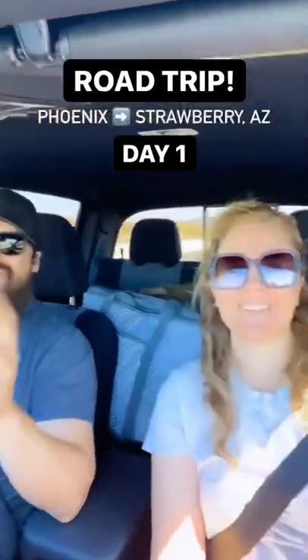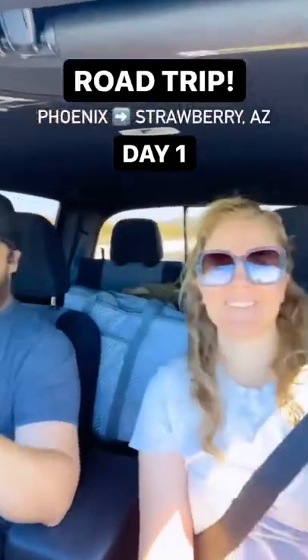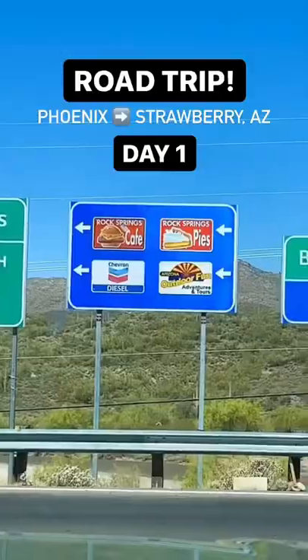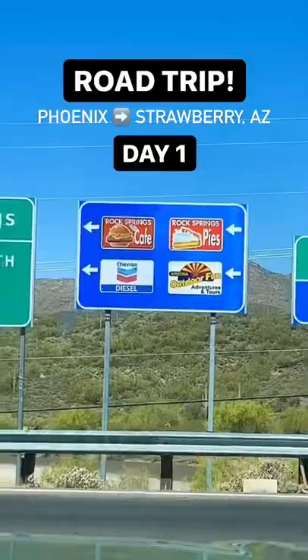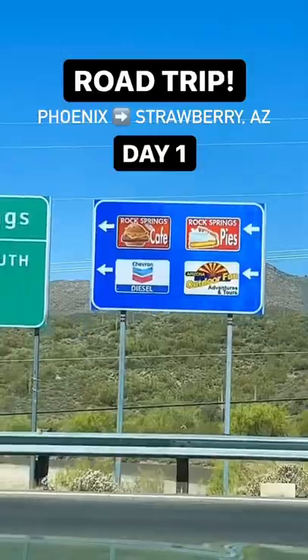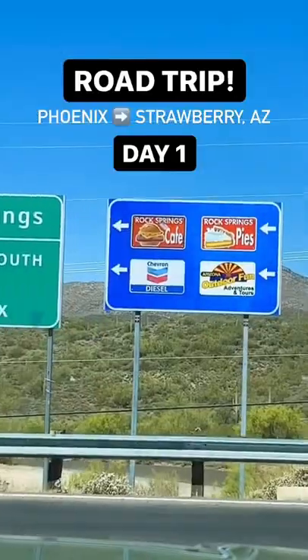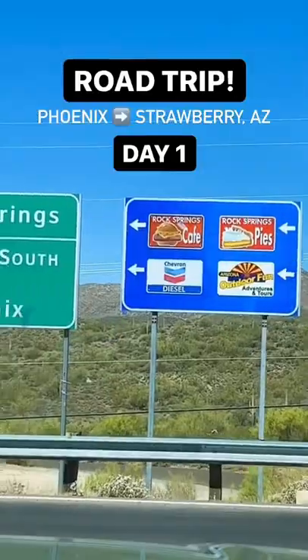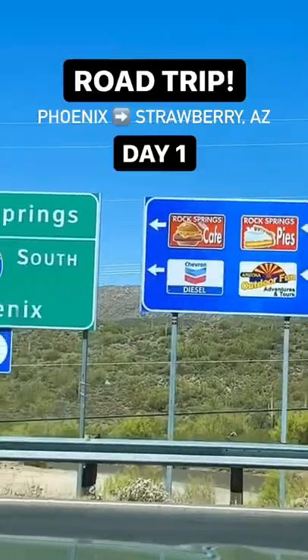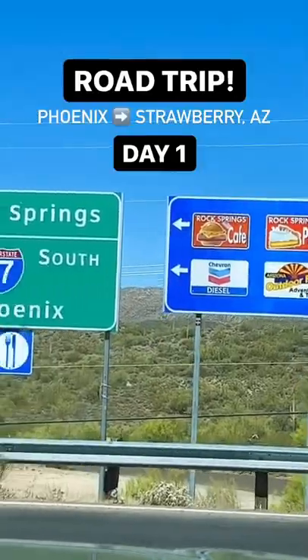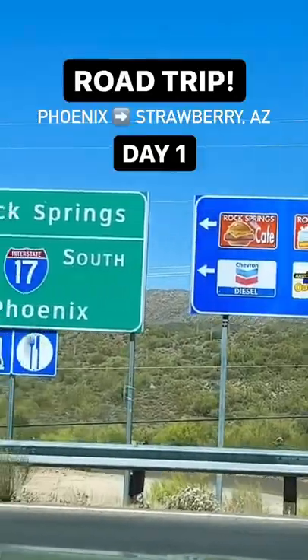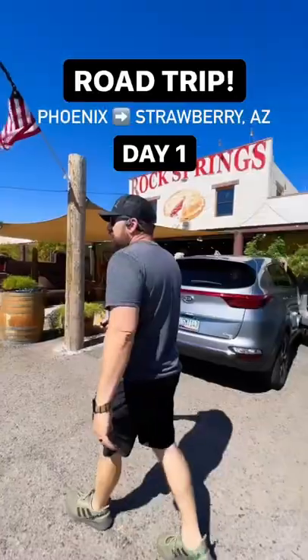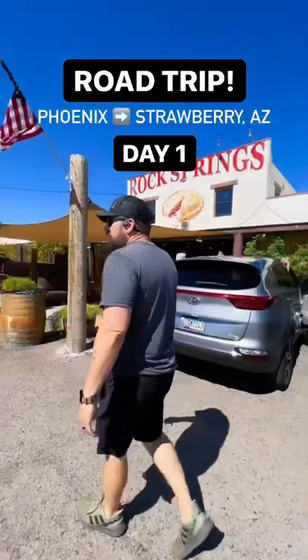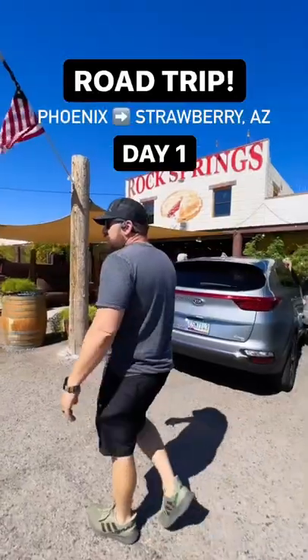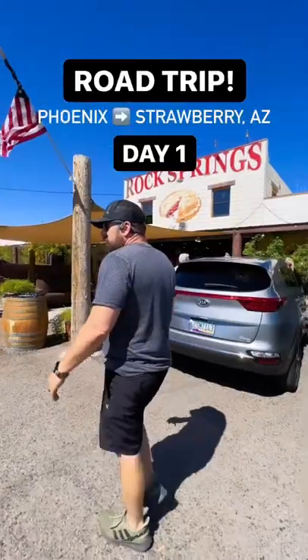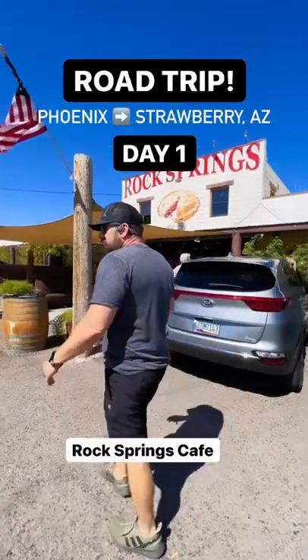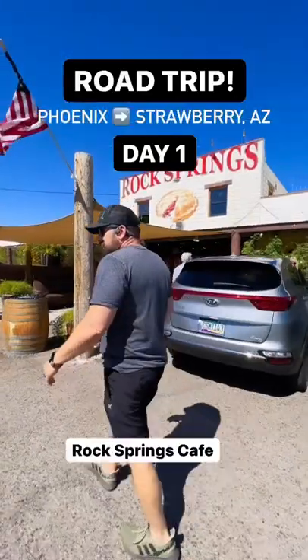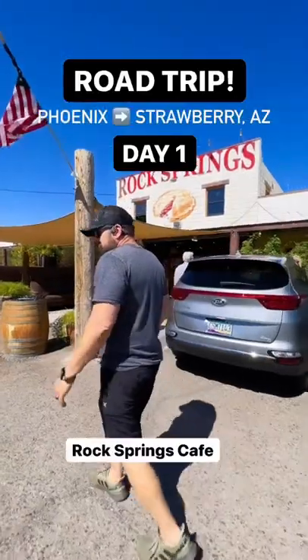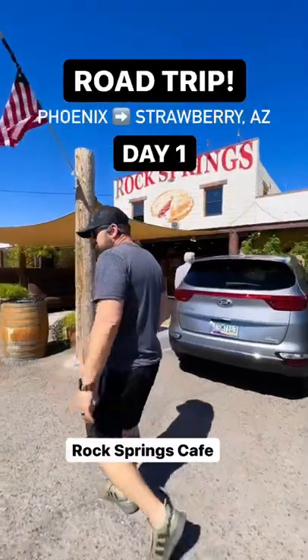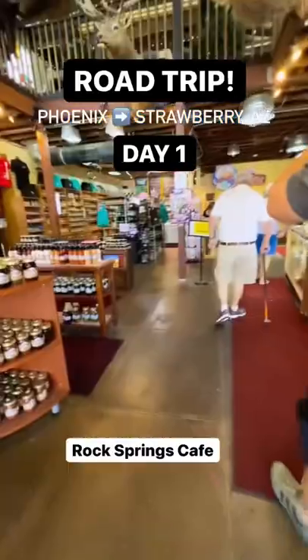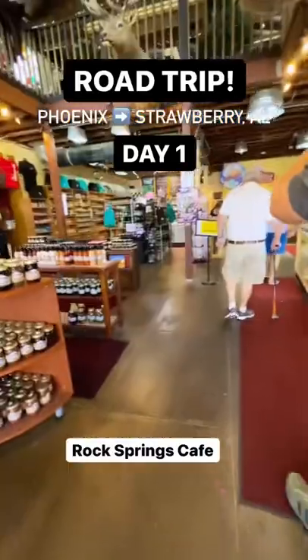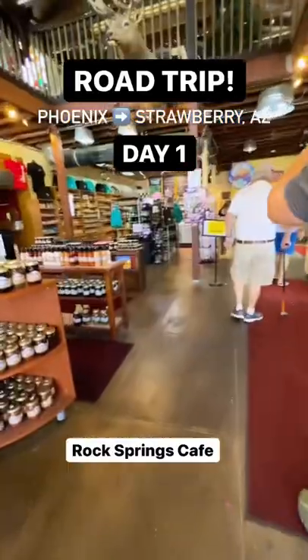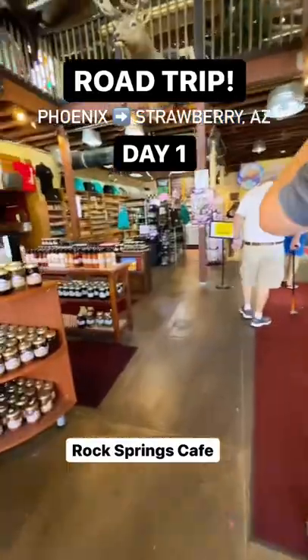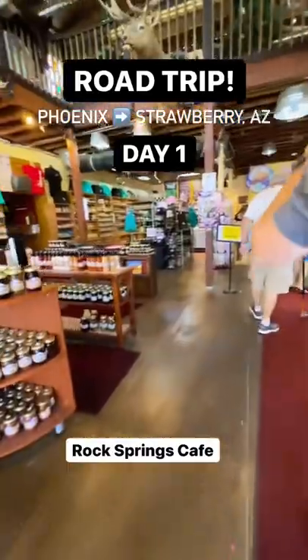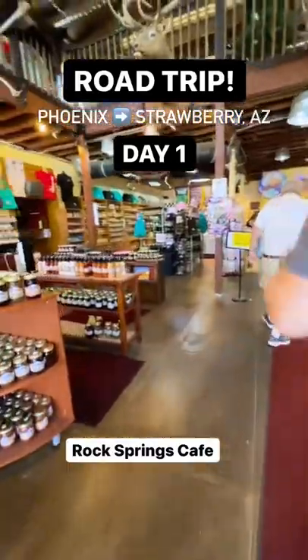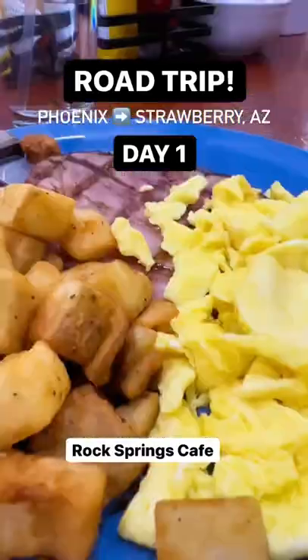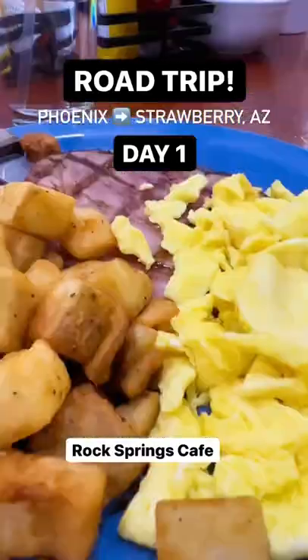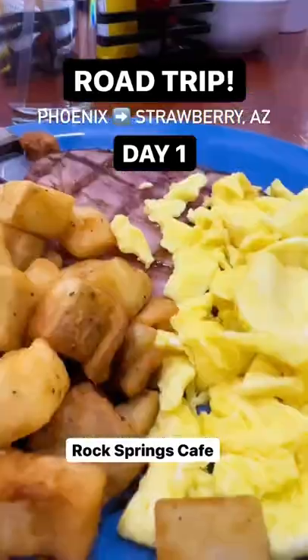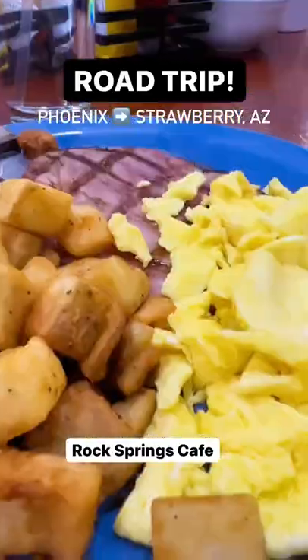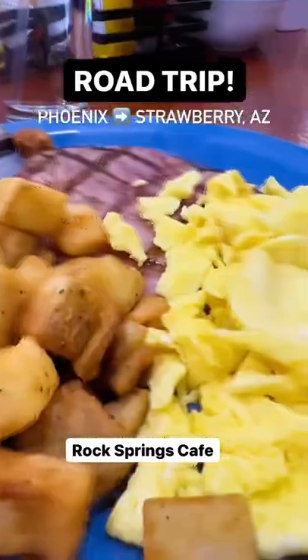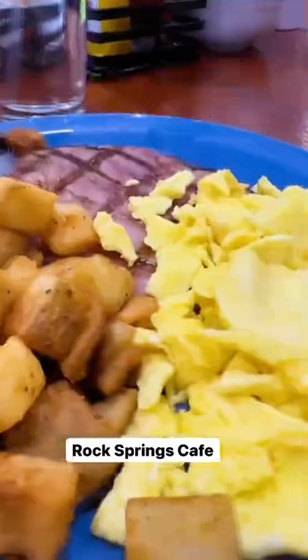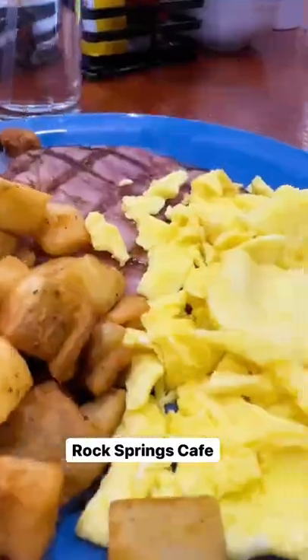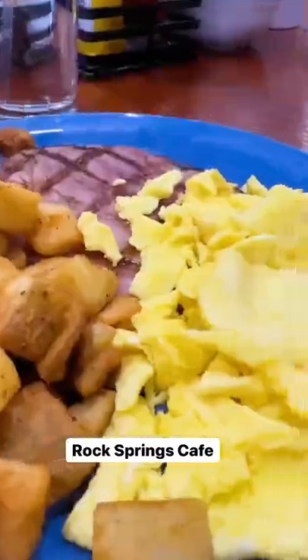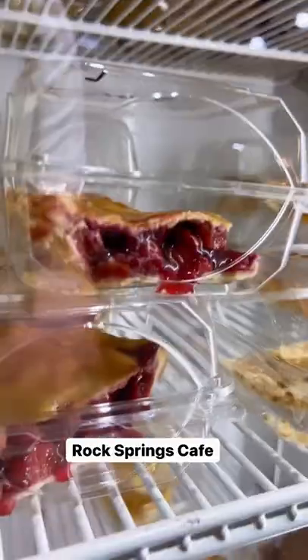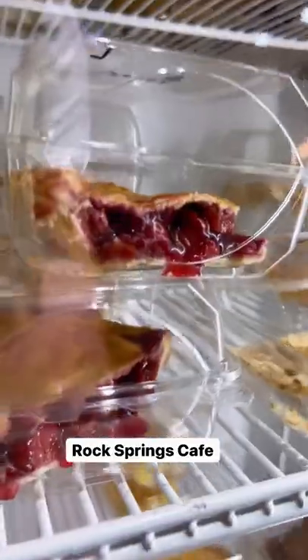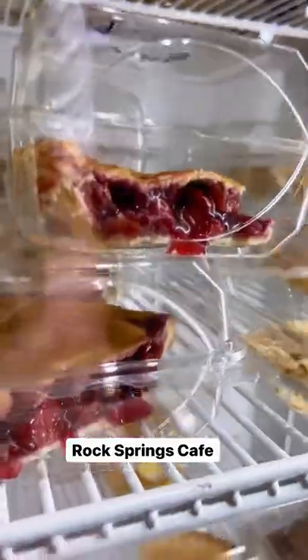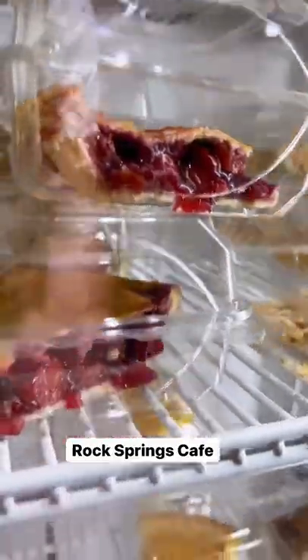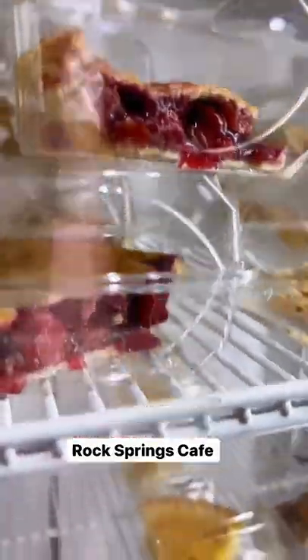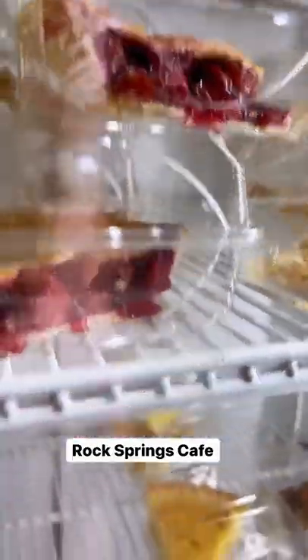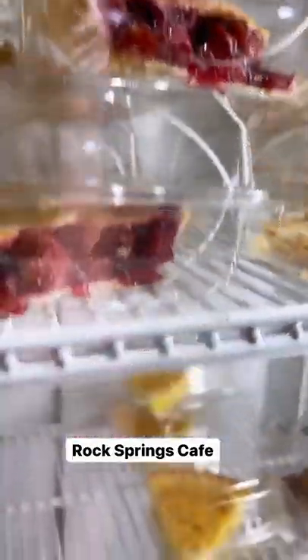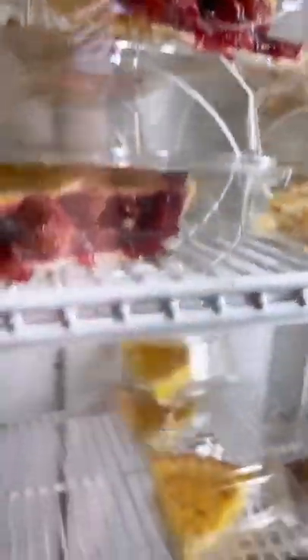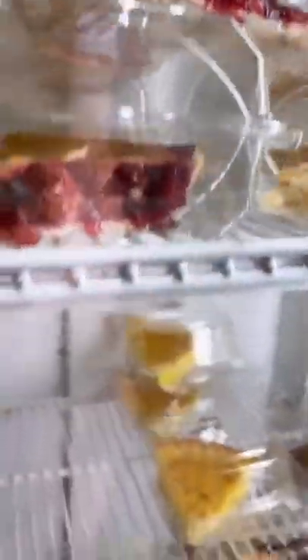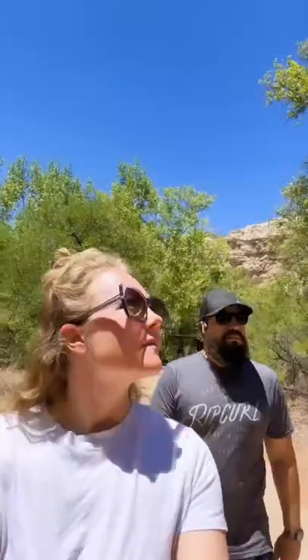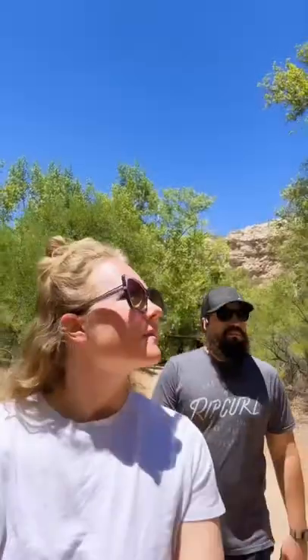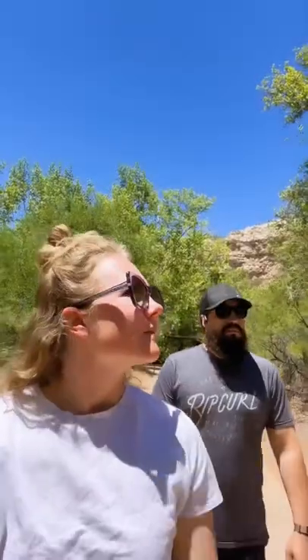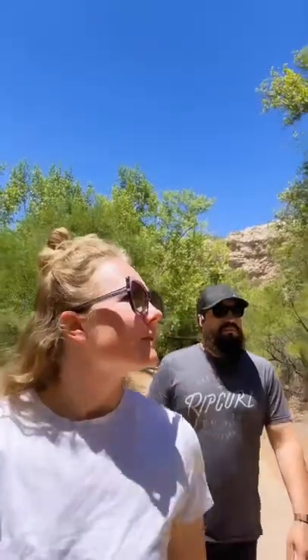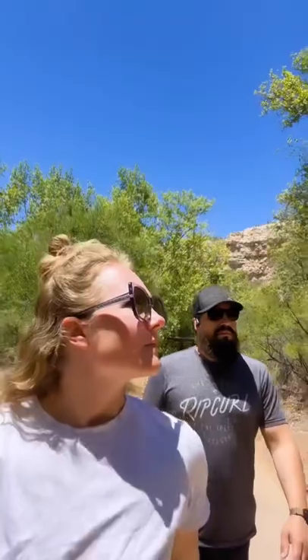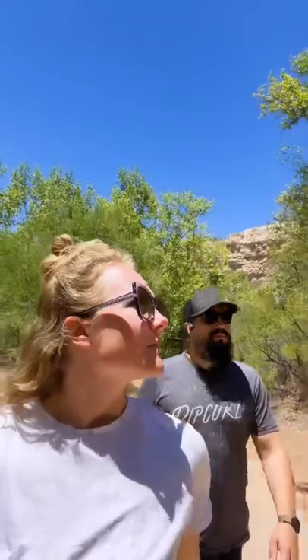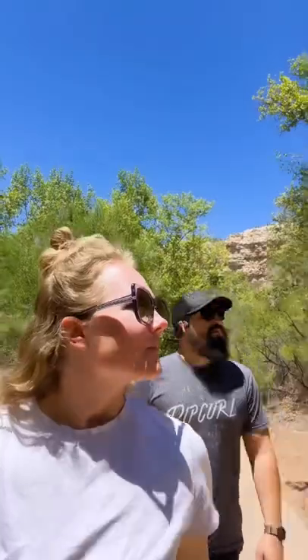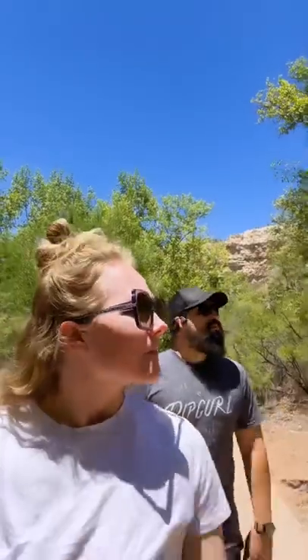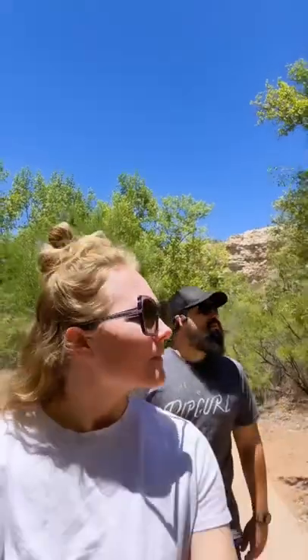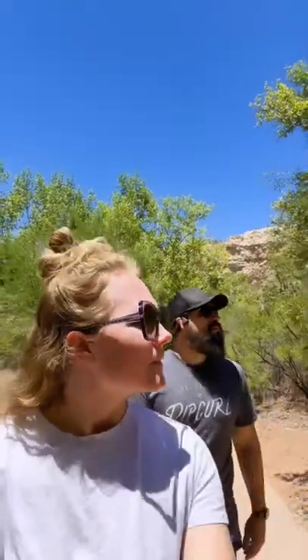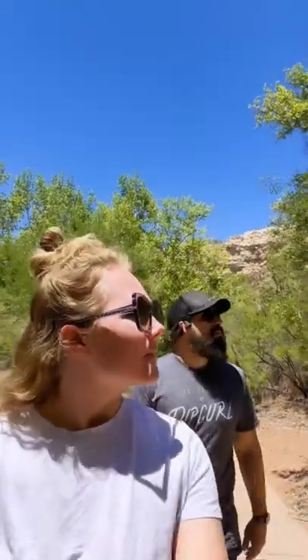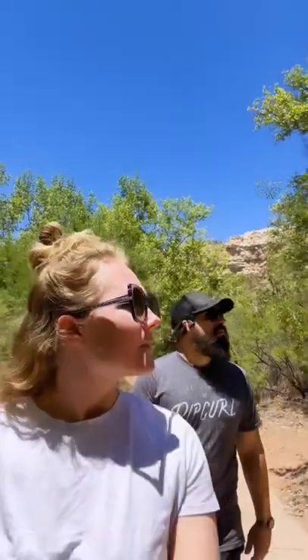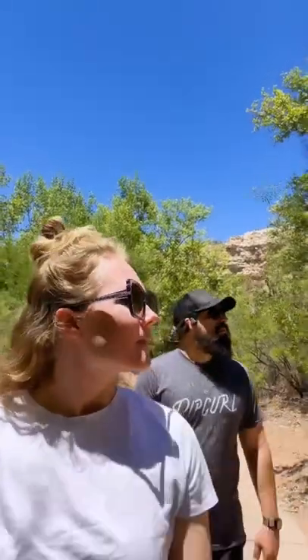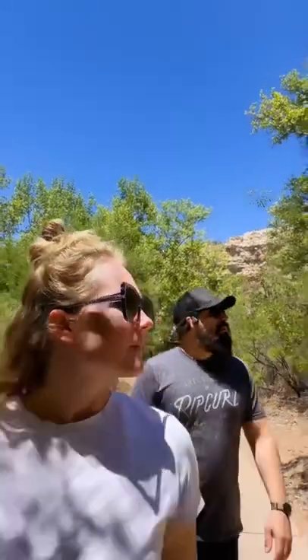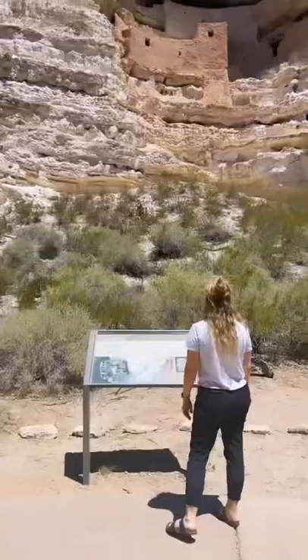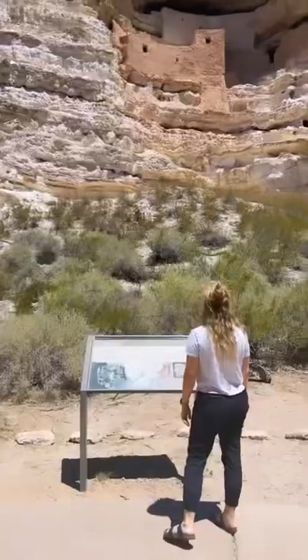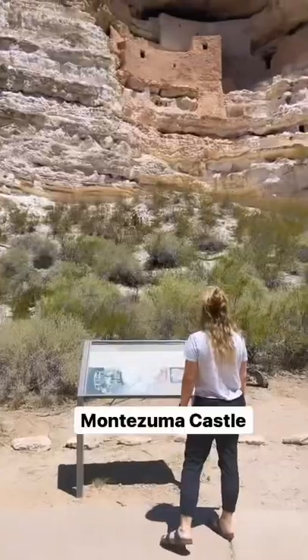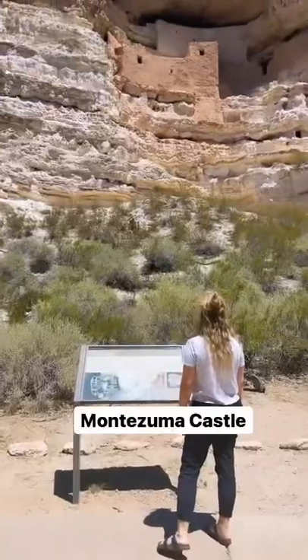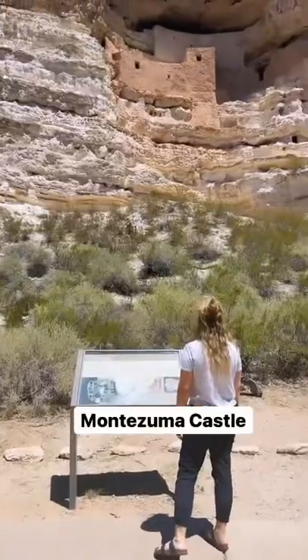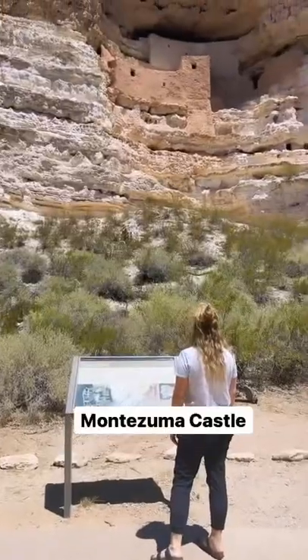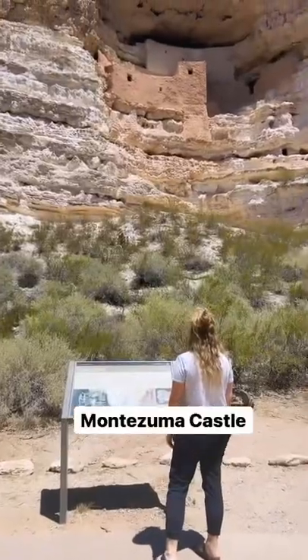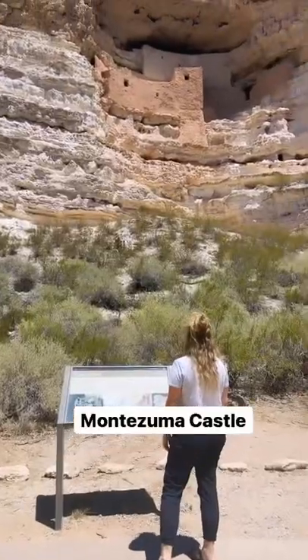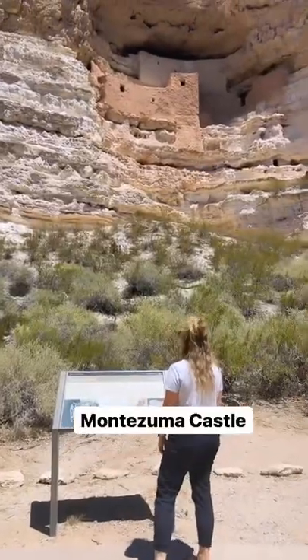Arizona road trip: Phoenix to Strawberry, Arizona. Start off with breakfast at Rock Springs Cafe — don't forget the pie.